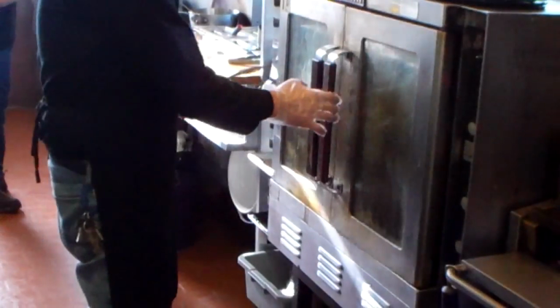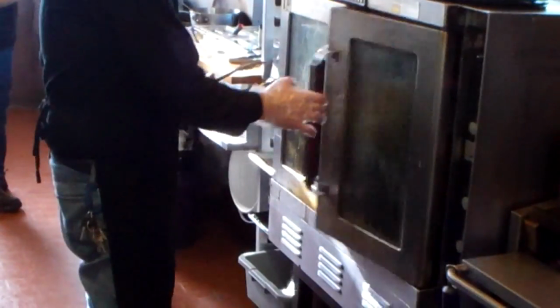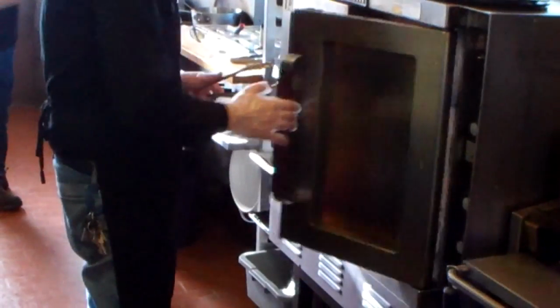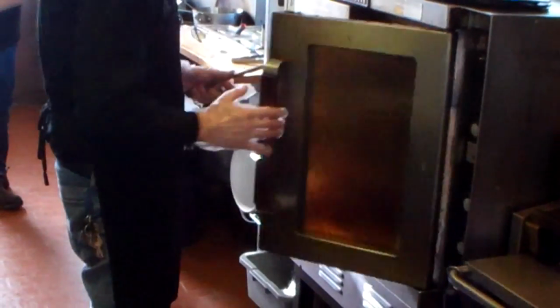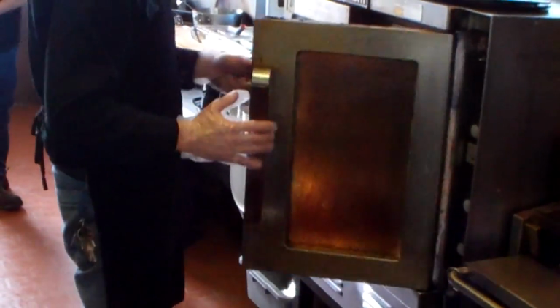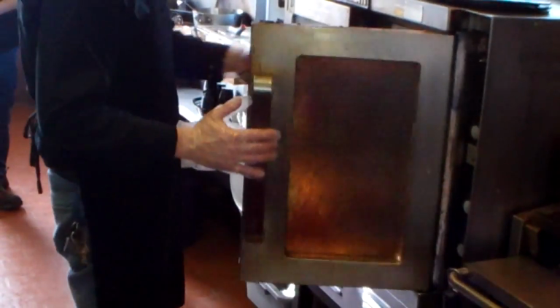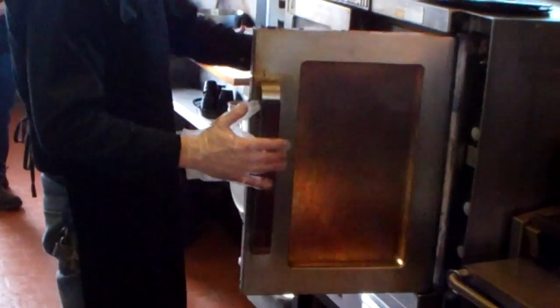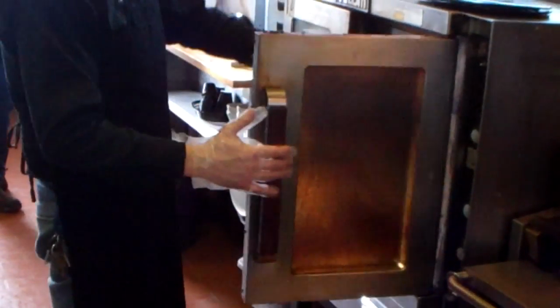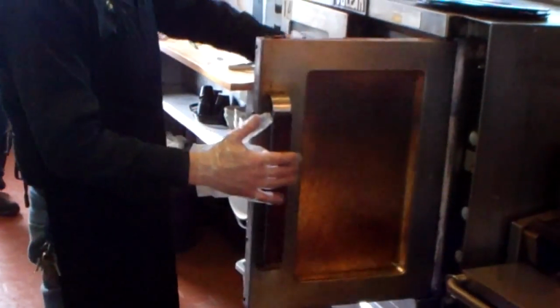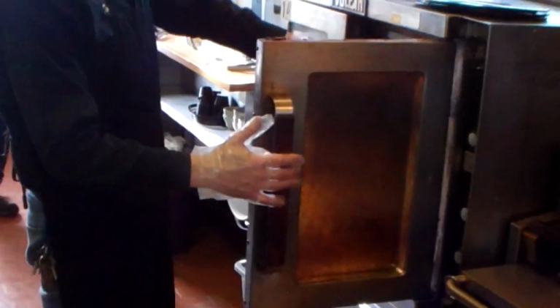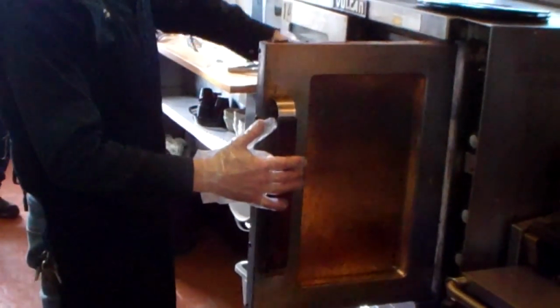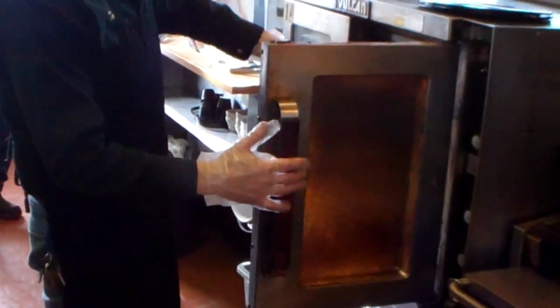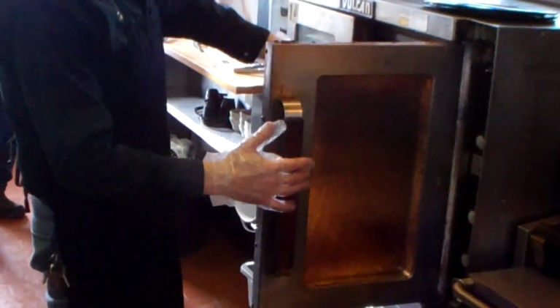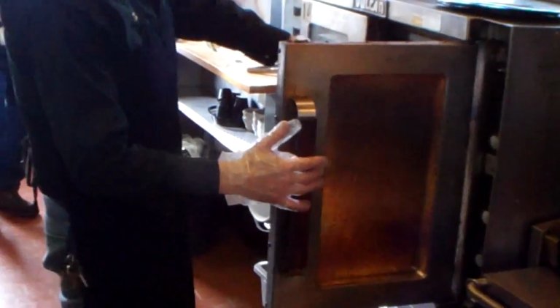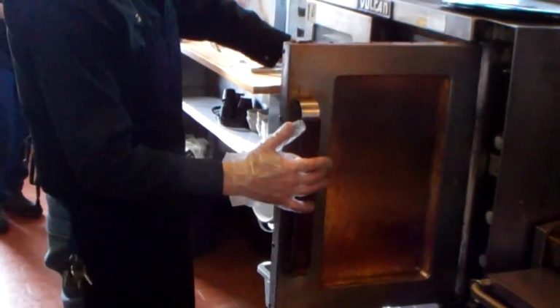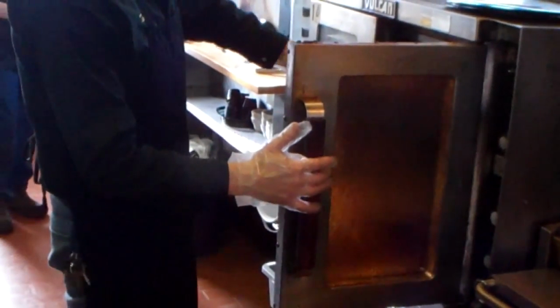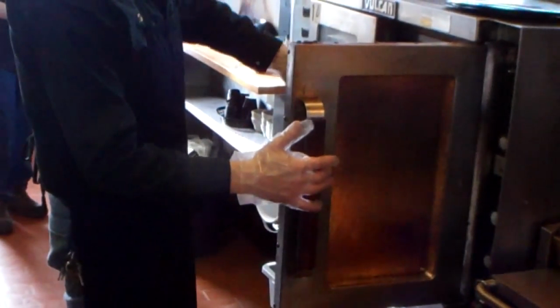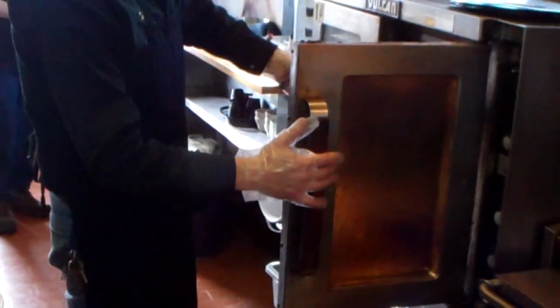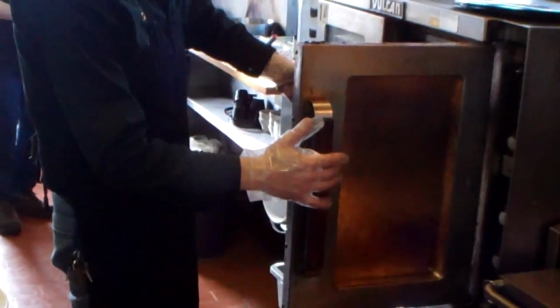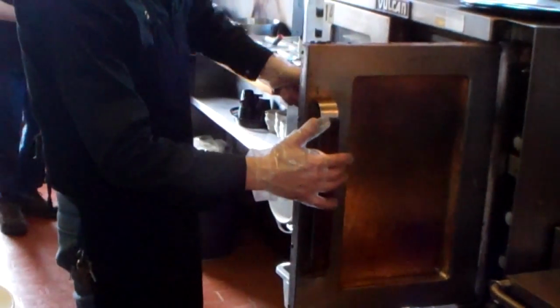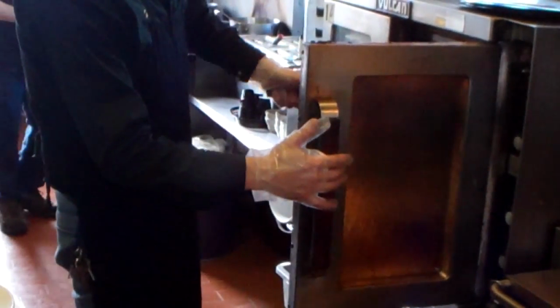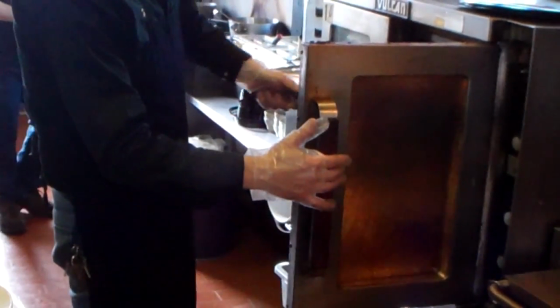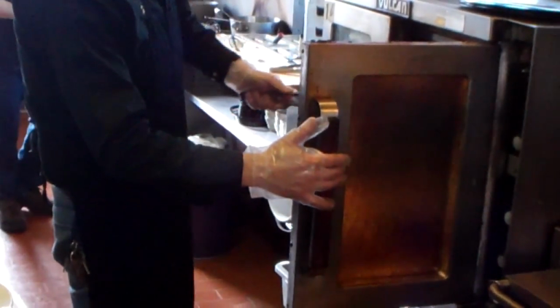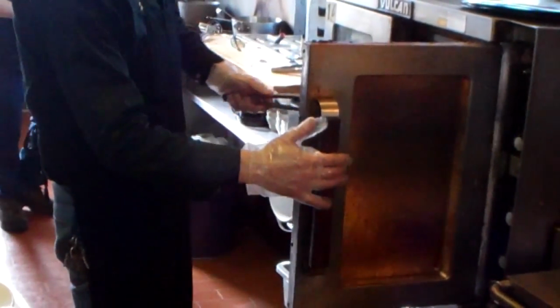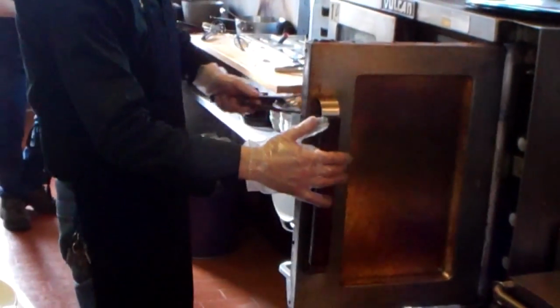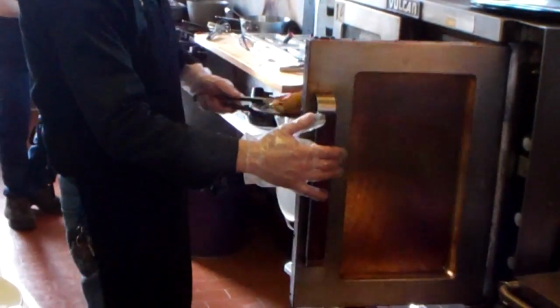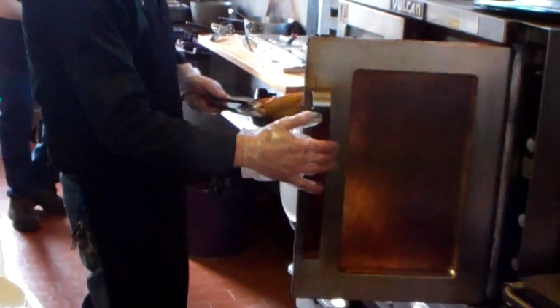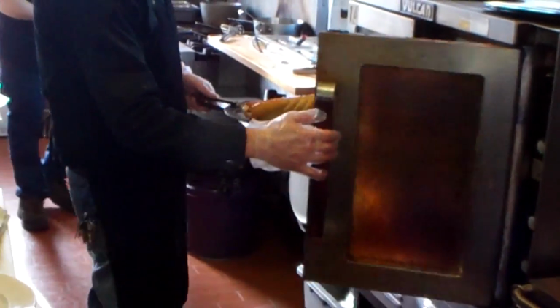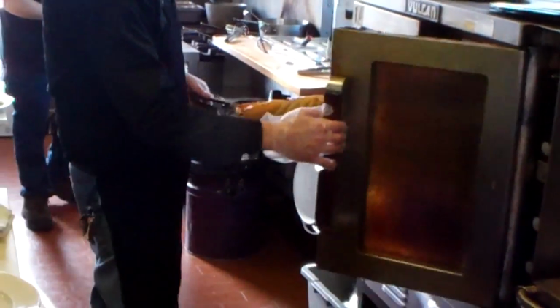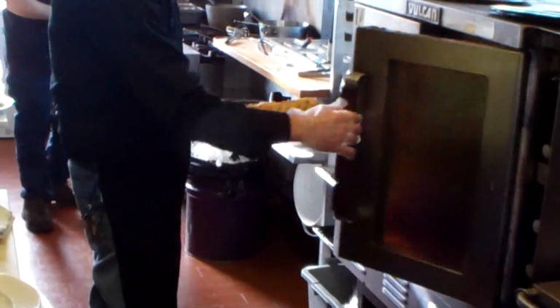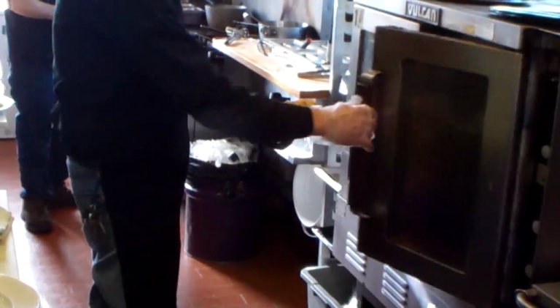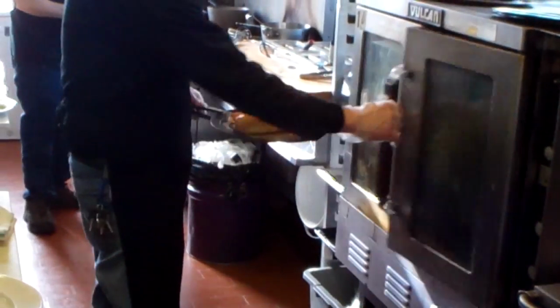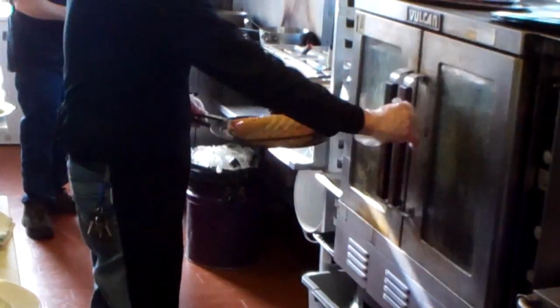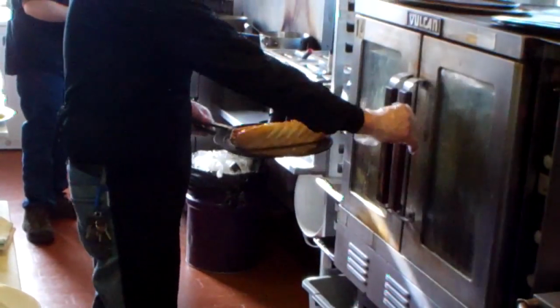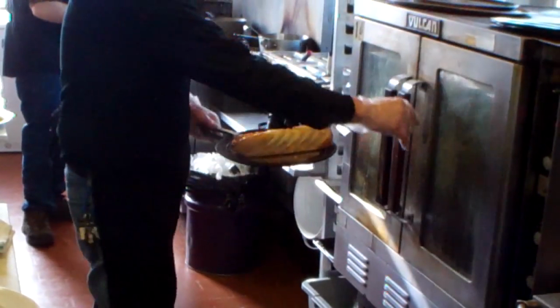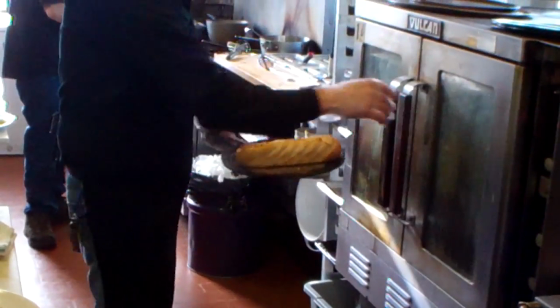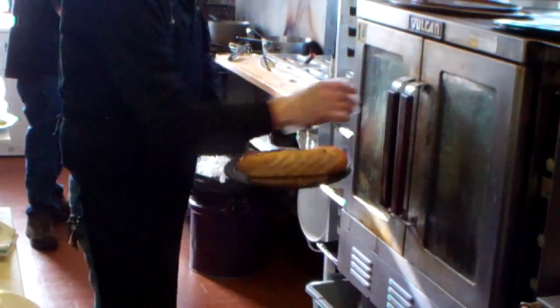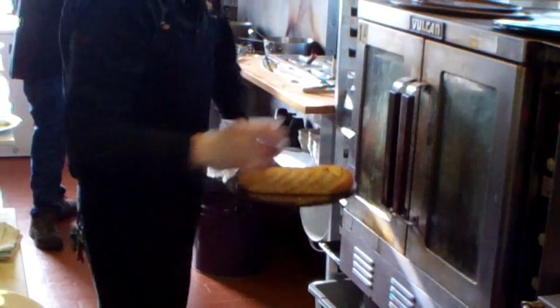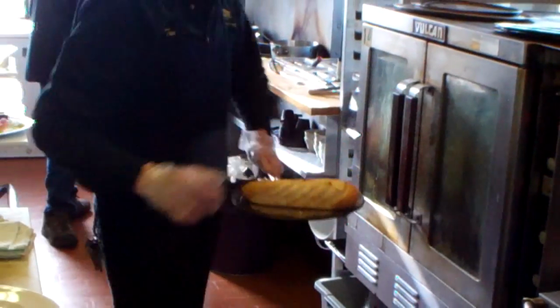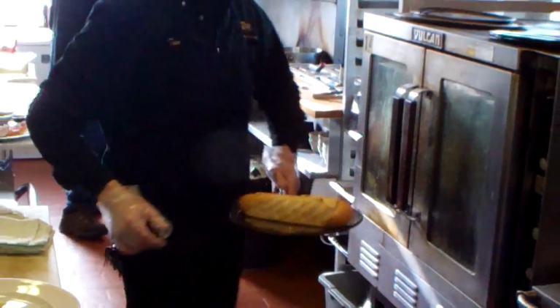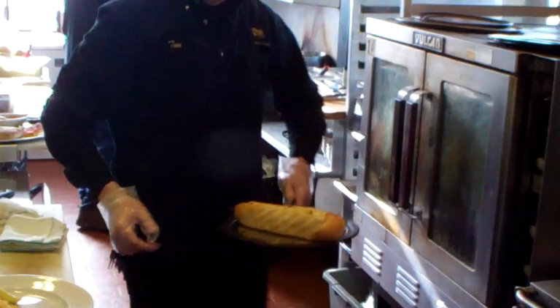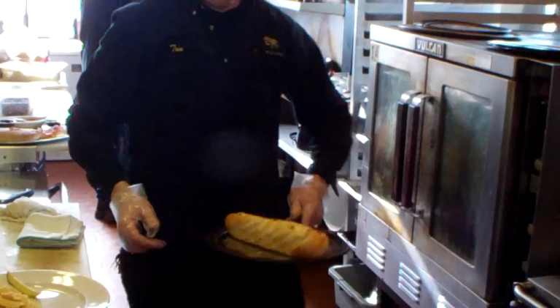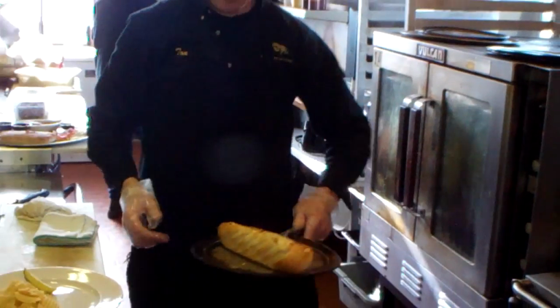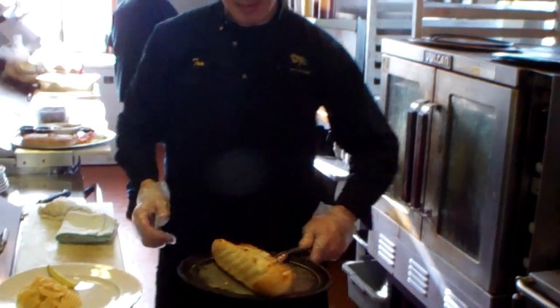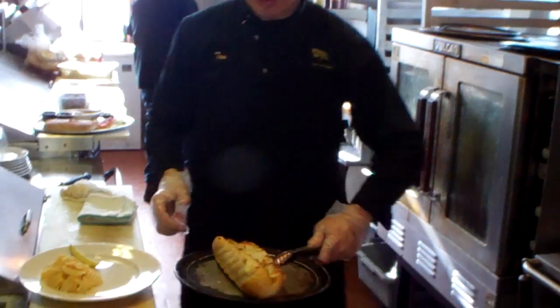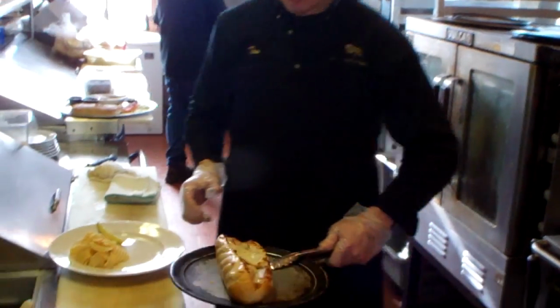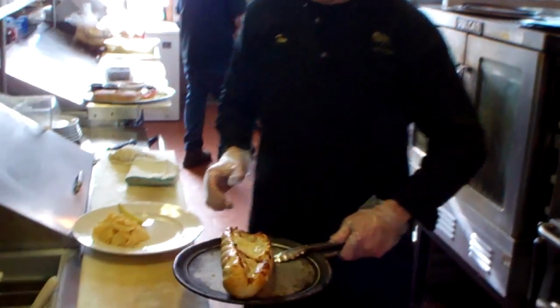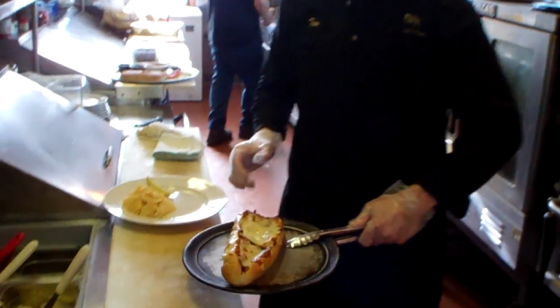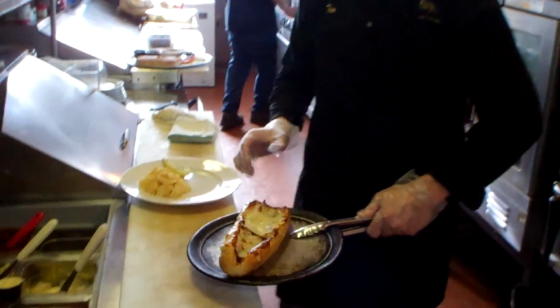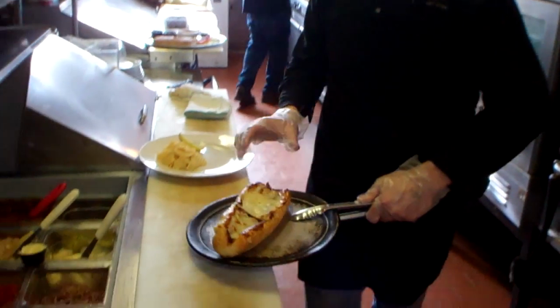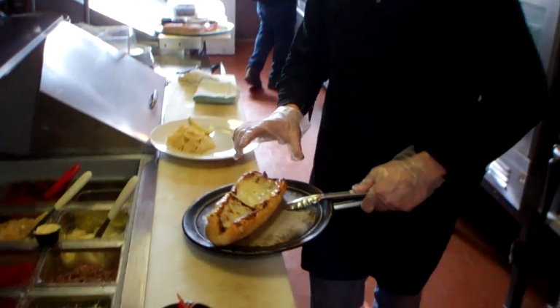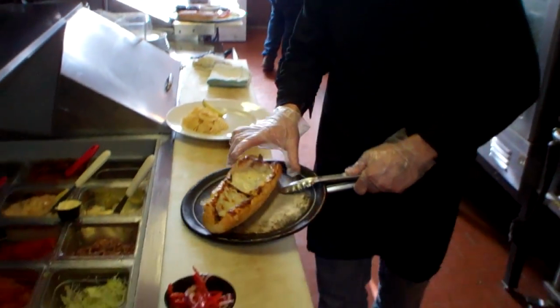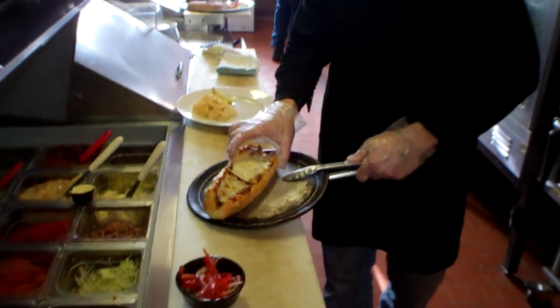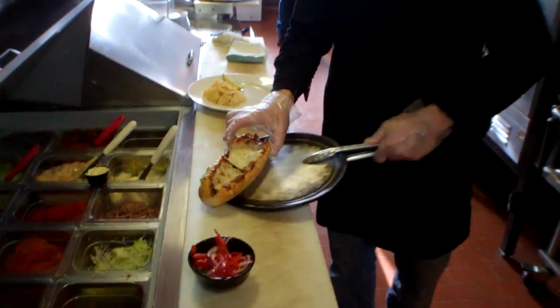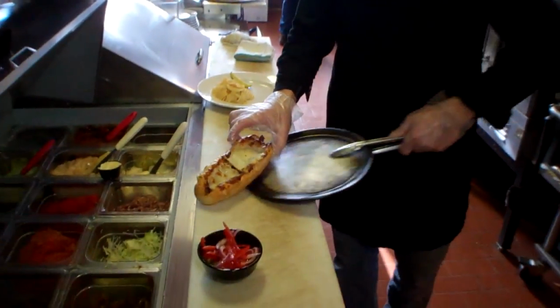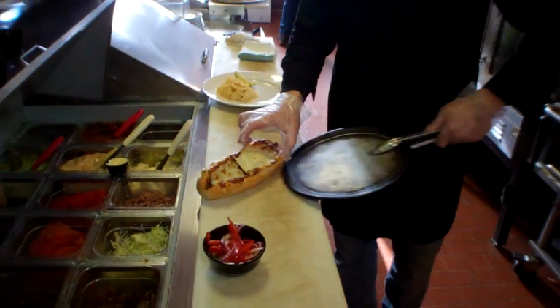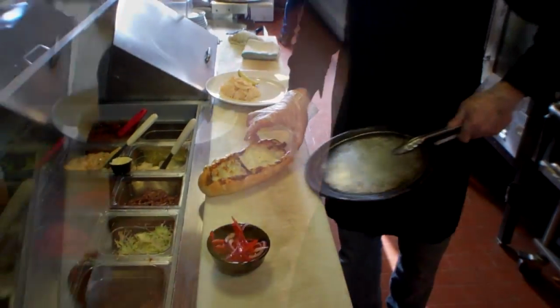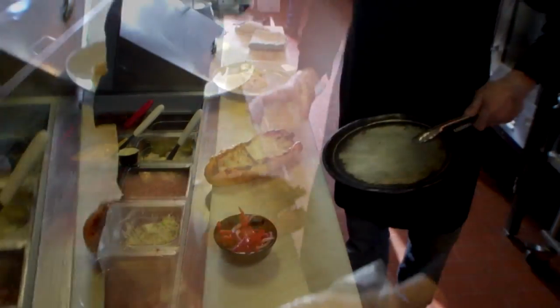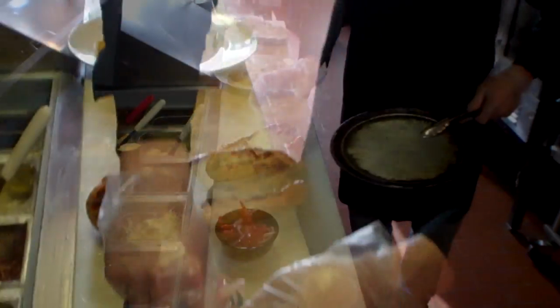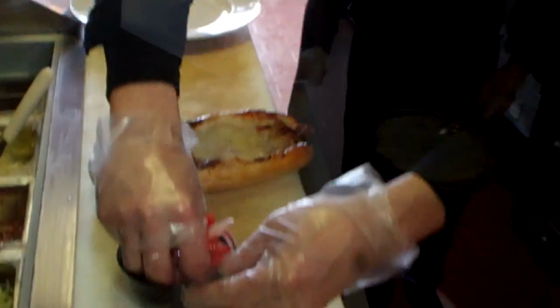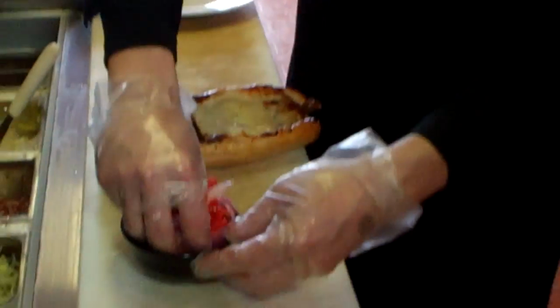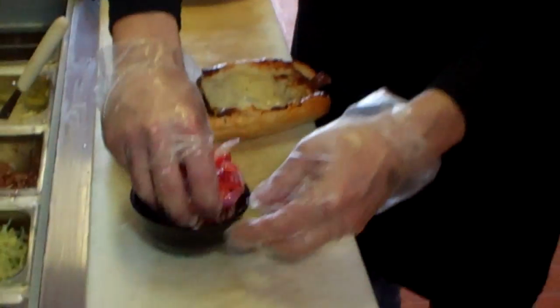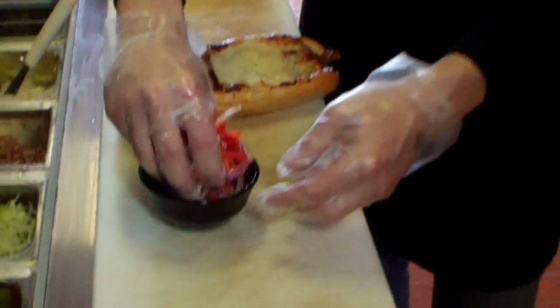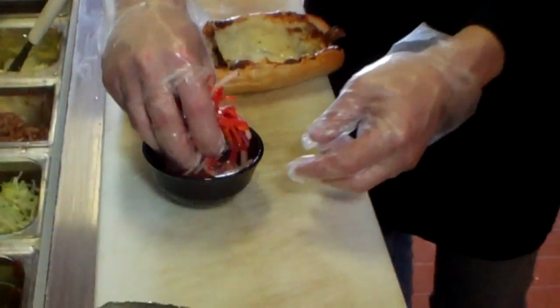The Cuban Pork Cheese Steak is going to come out of the oven right now, nice and warm brown. Look at that — beautiful. Perfectly done.